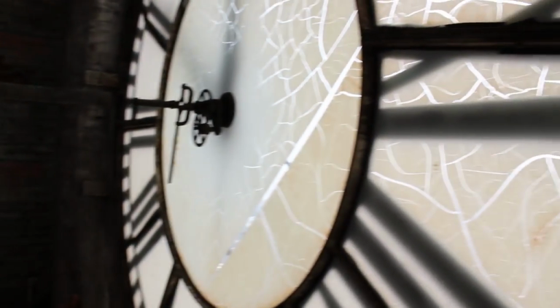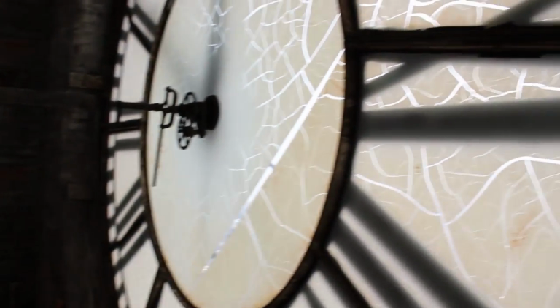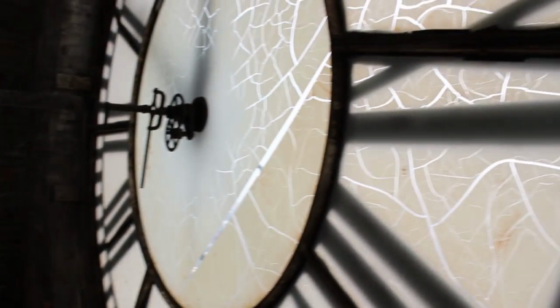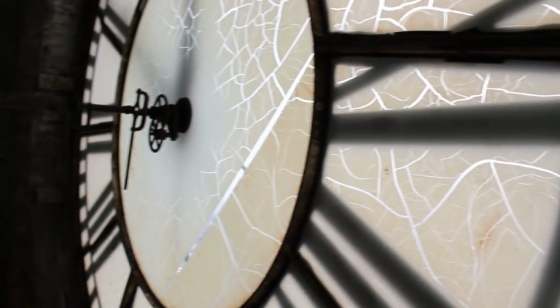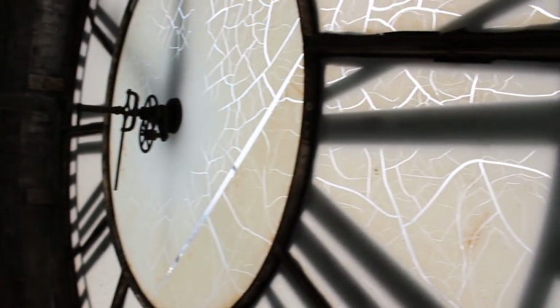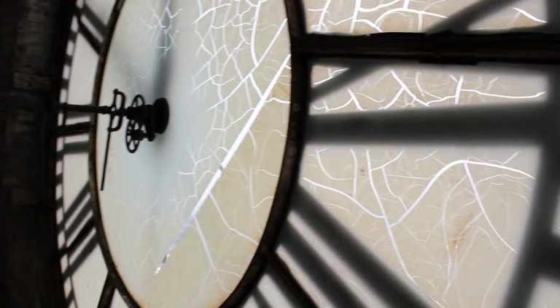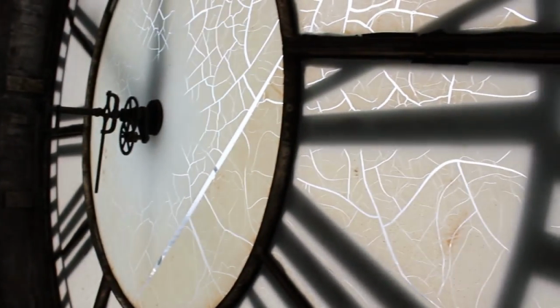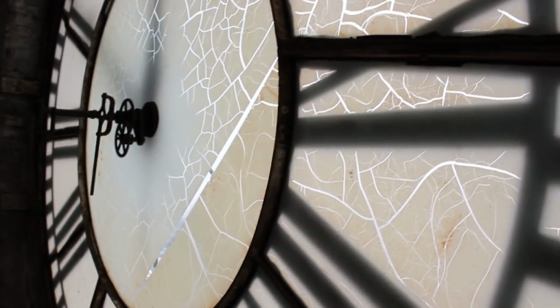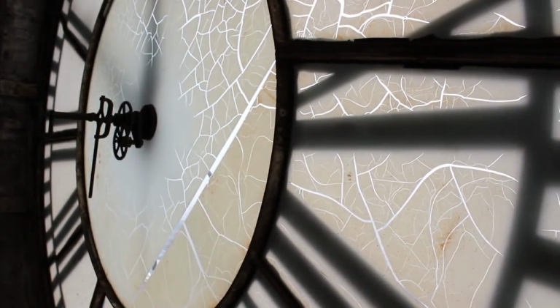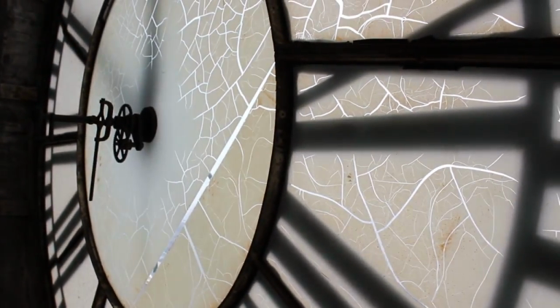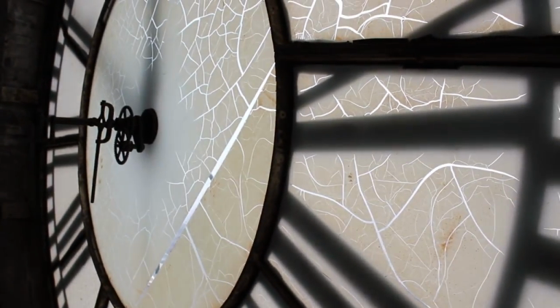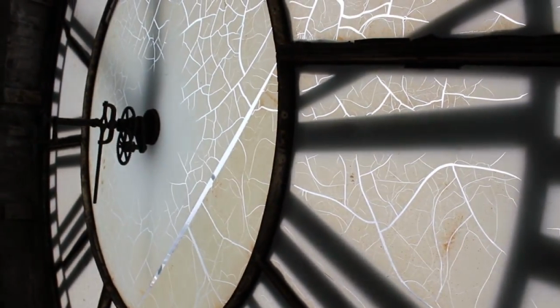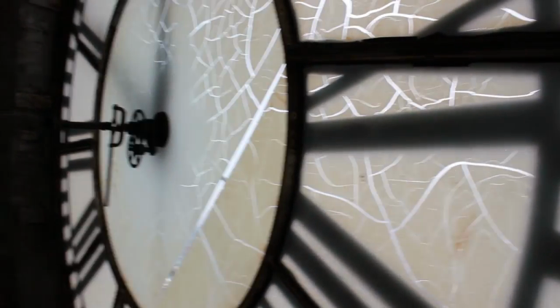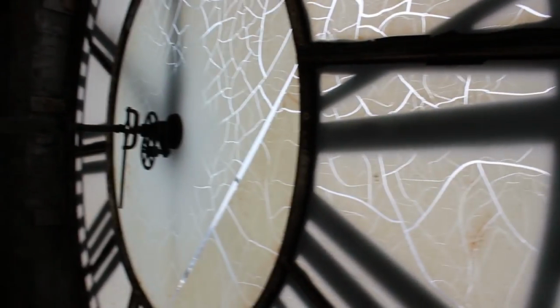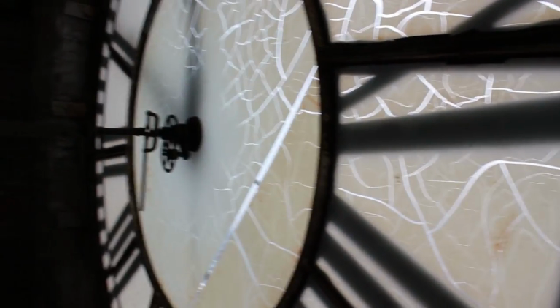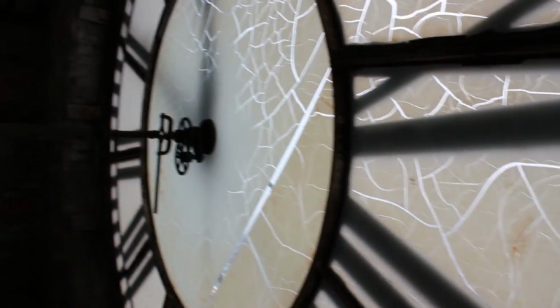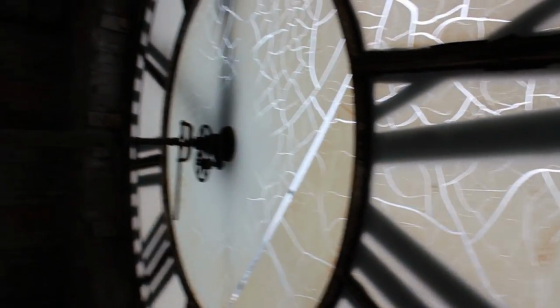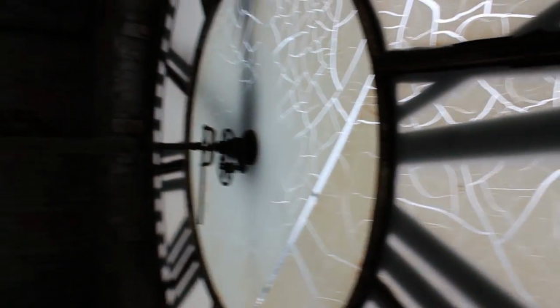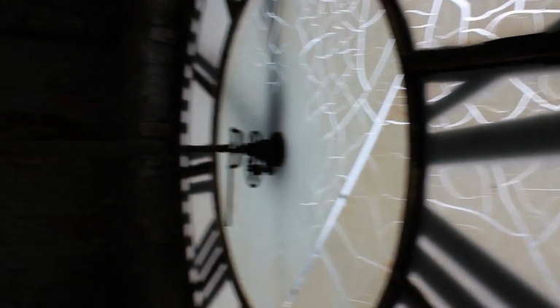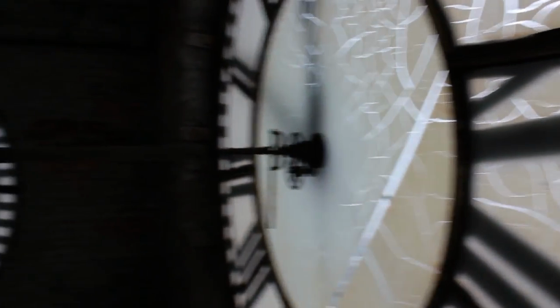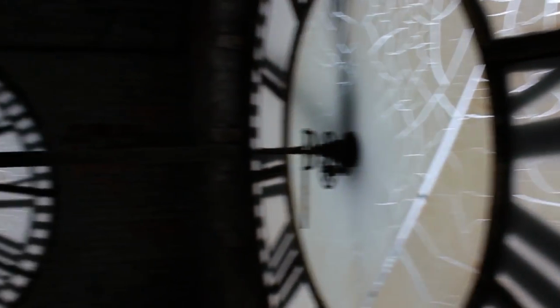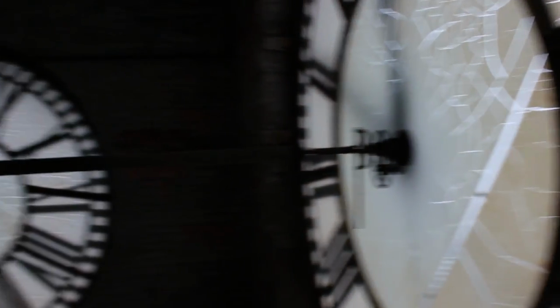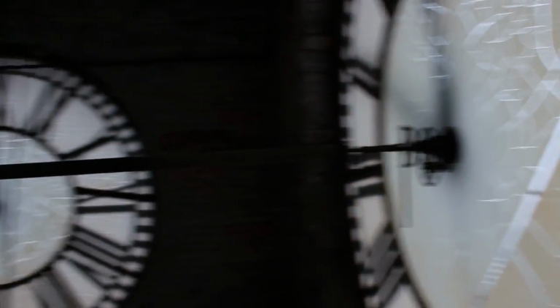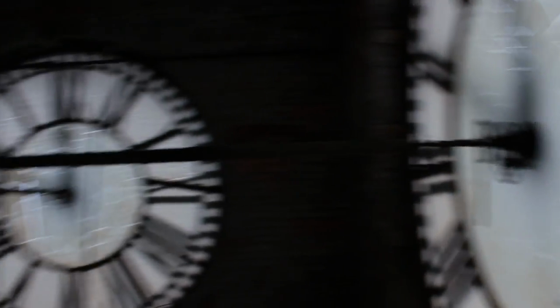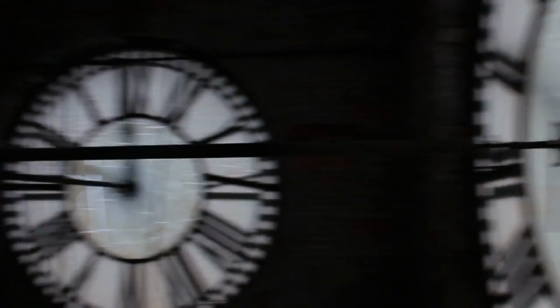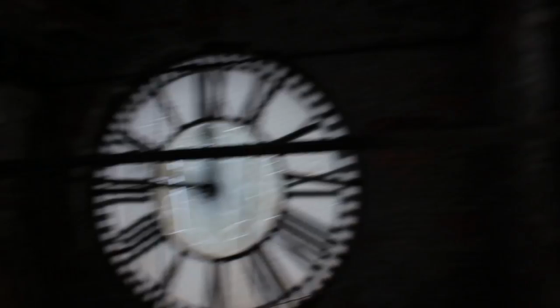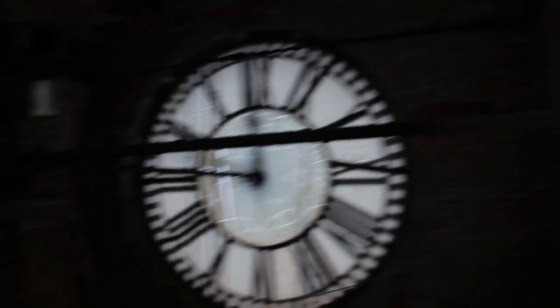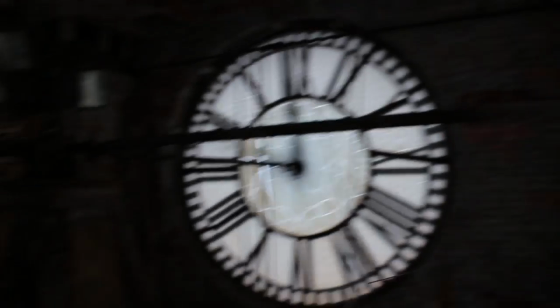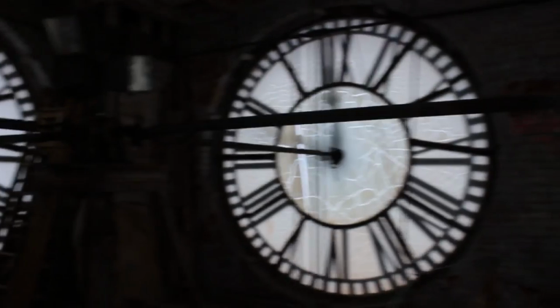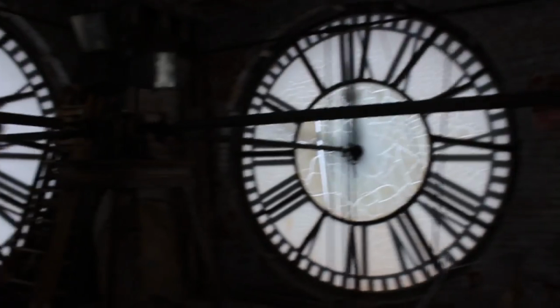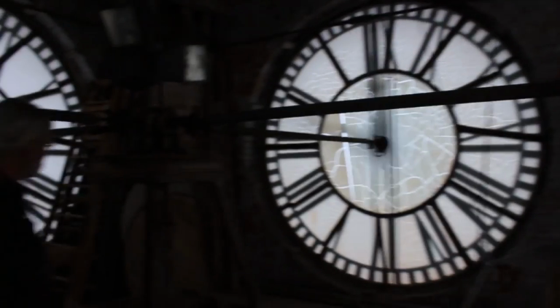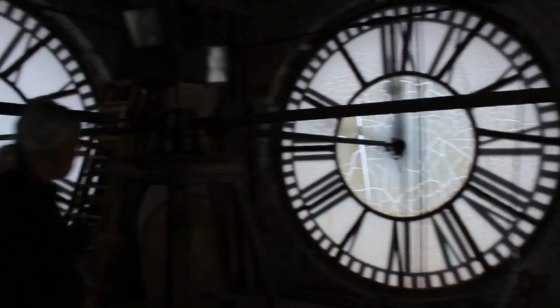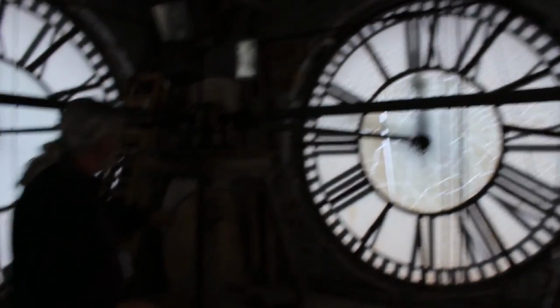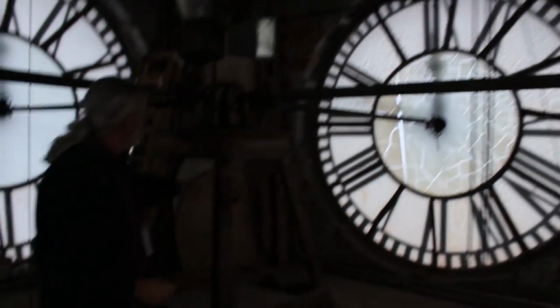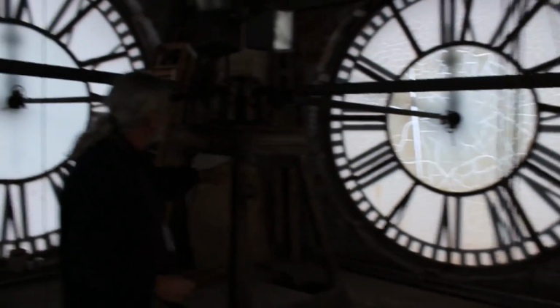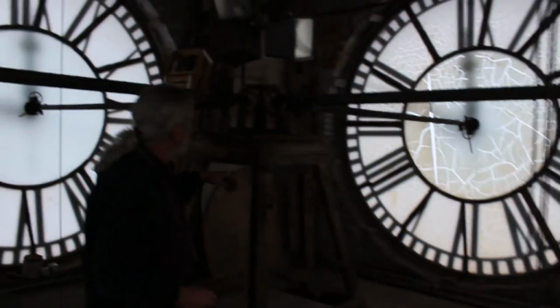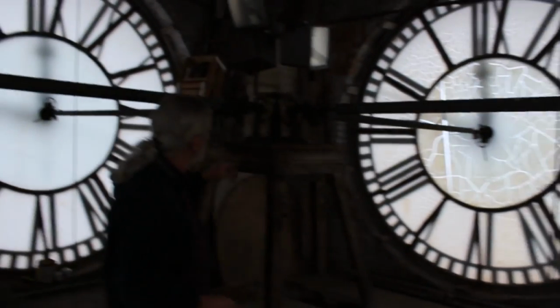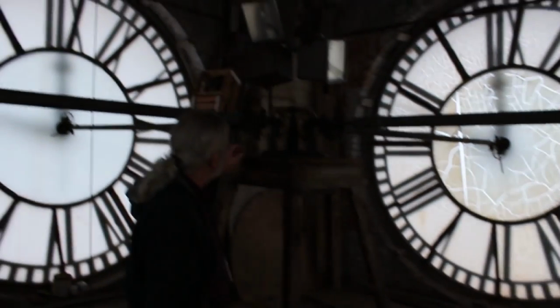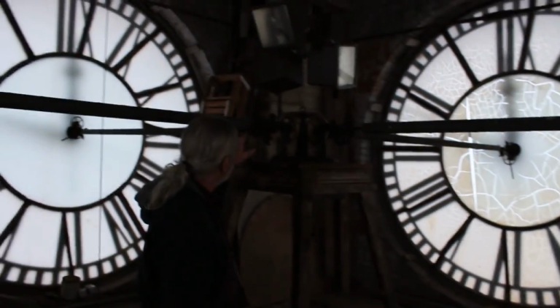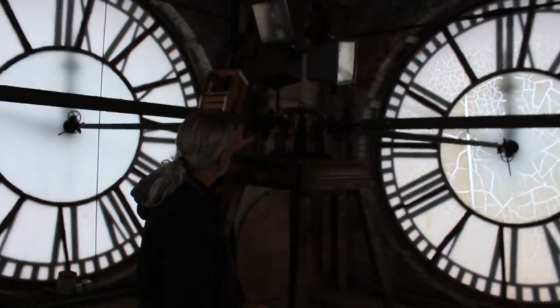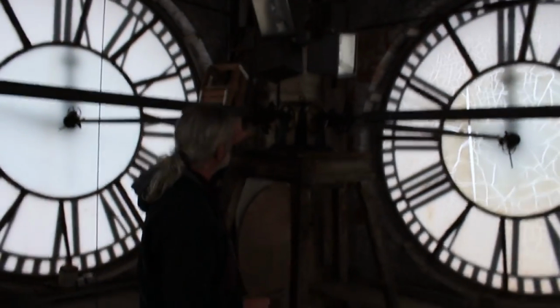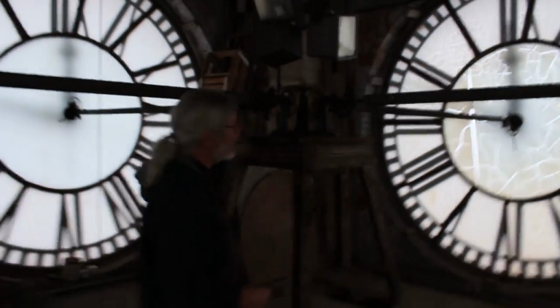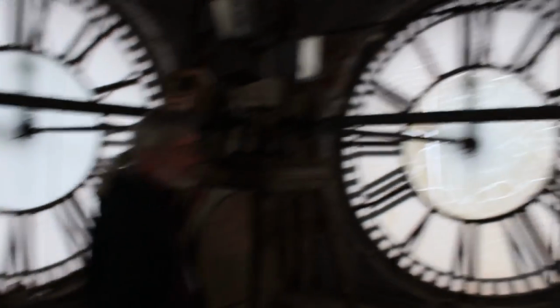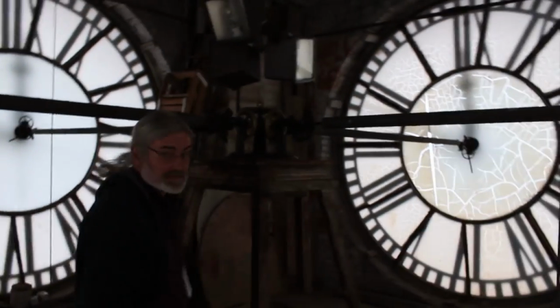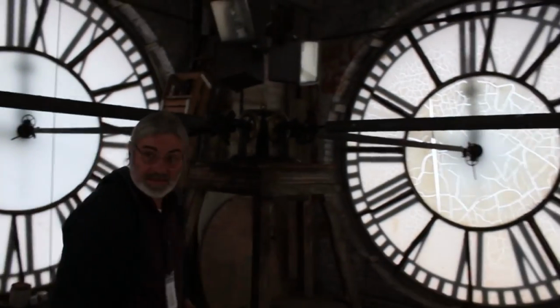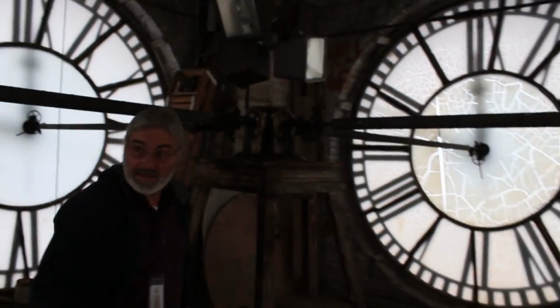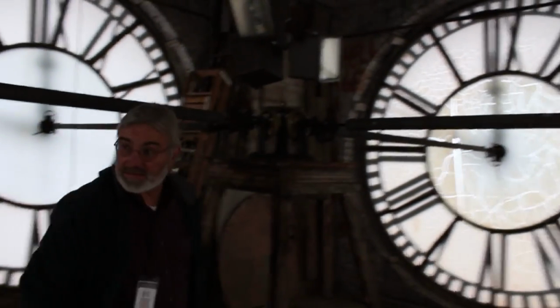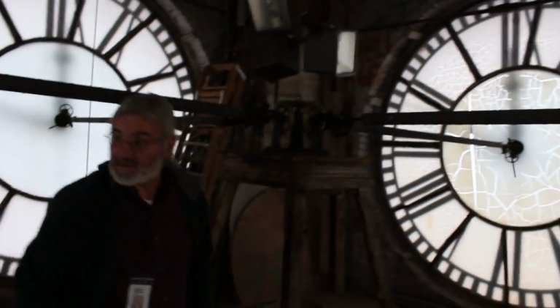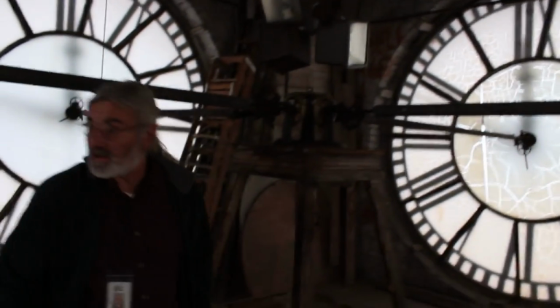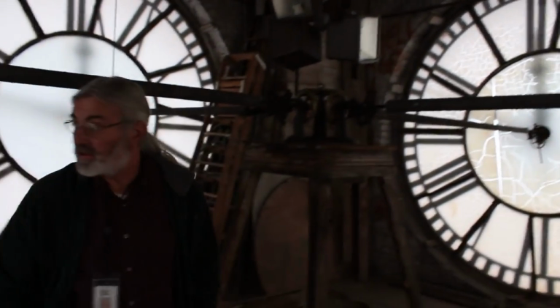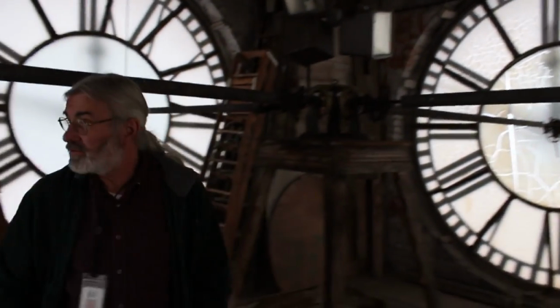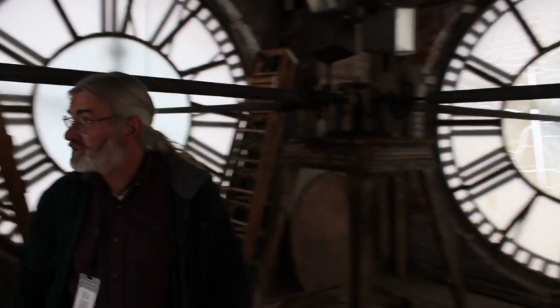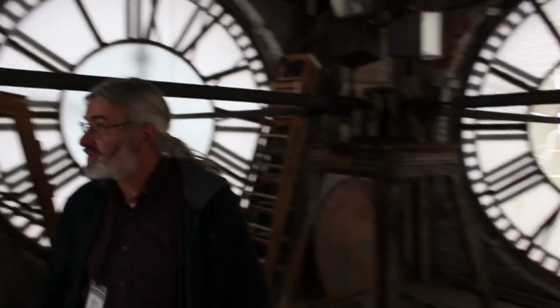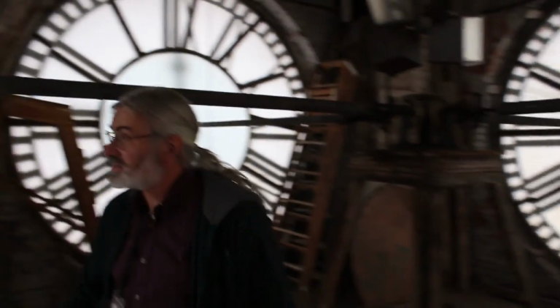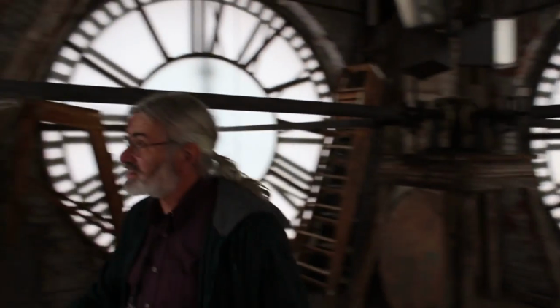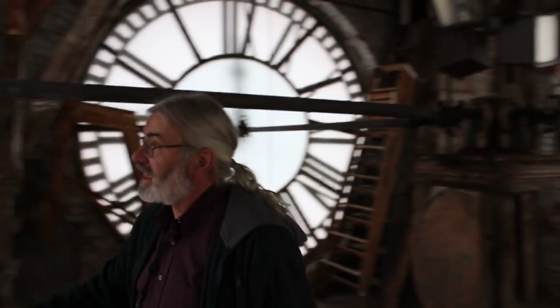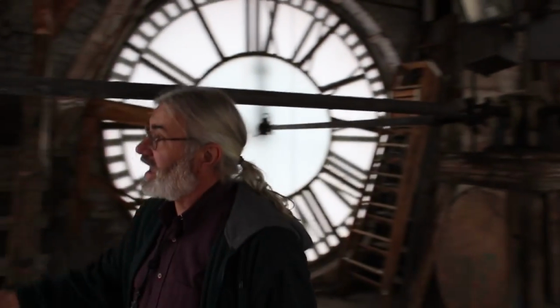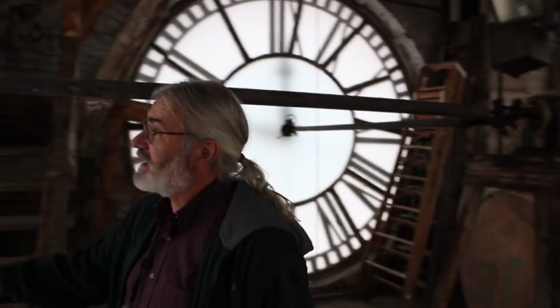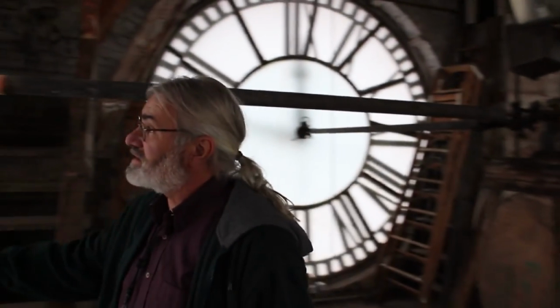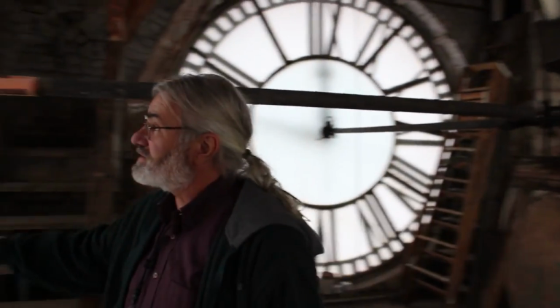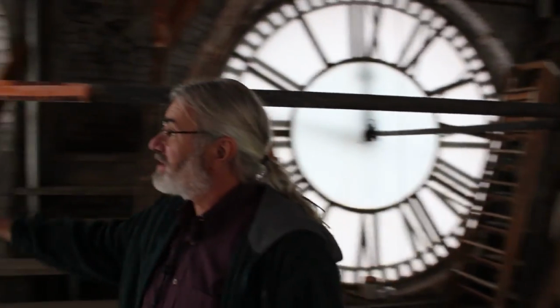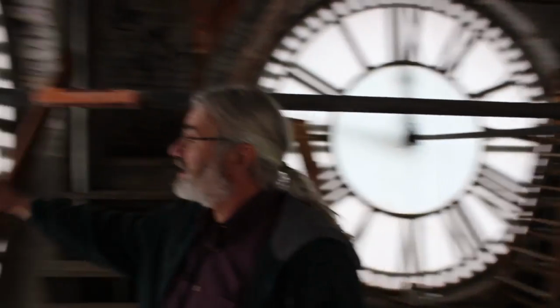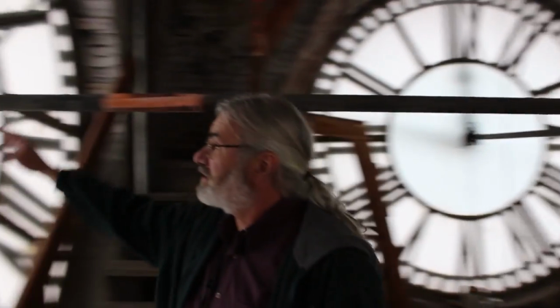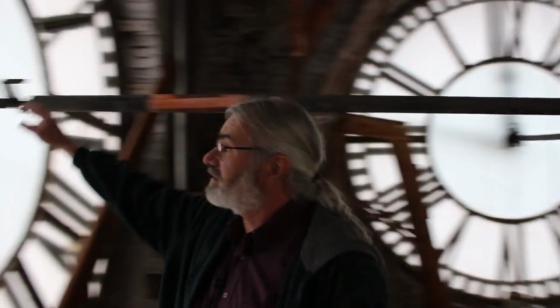This is basically where the clock comes up and runs east, and this is how you adjust the hands right here.